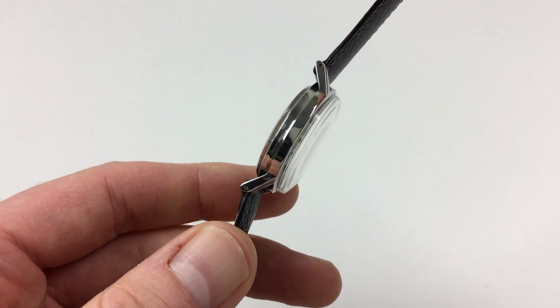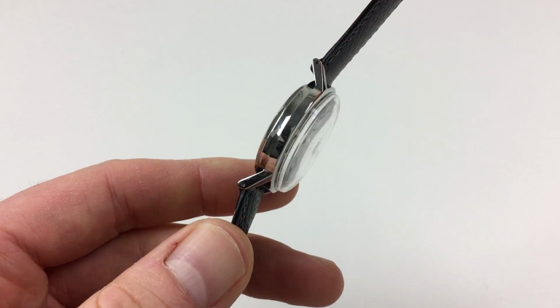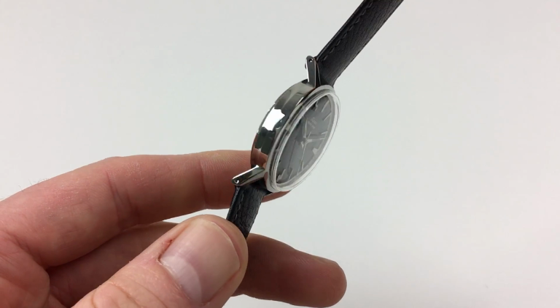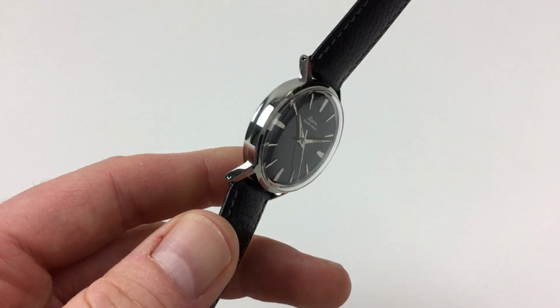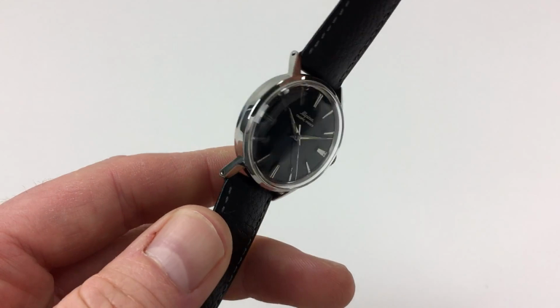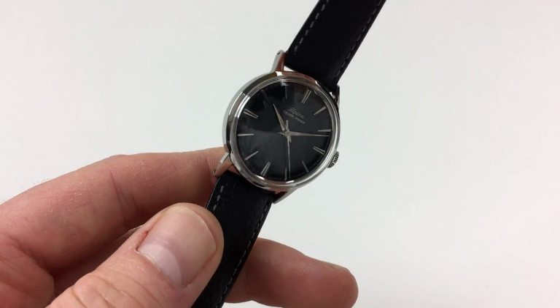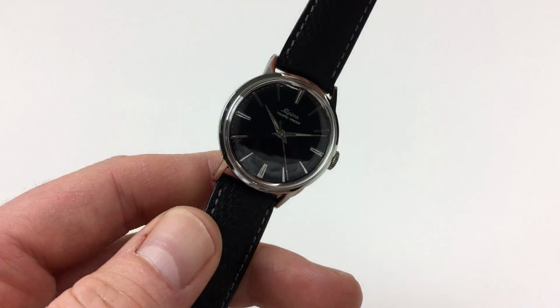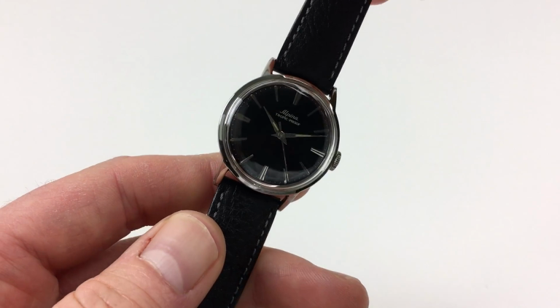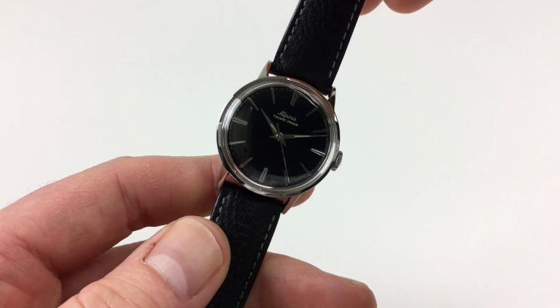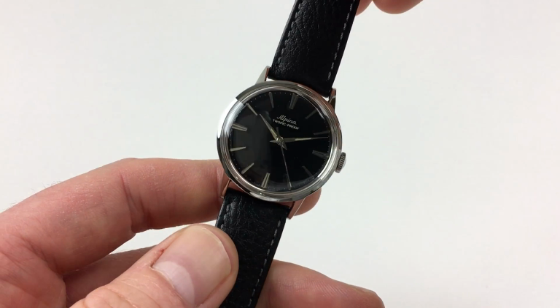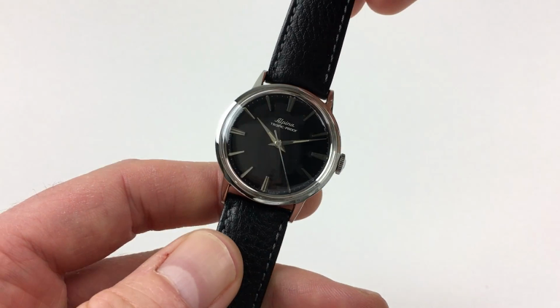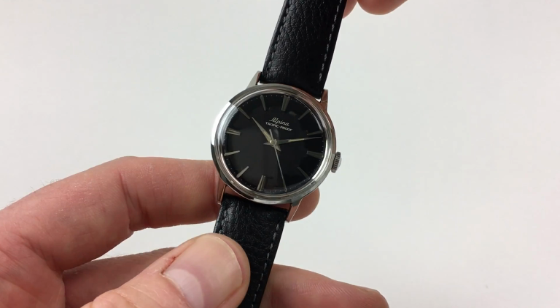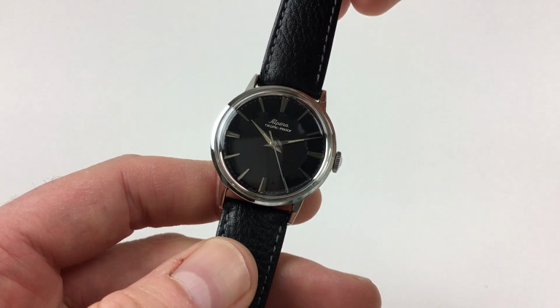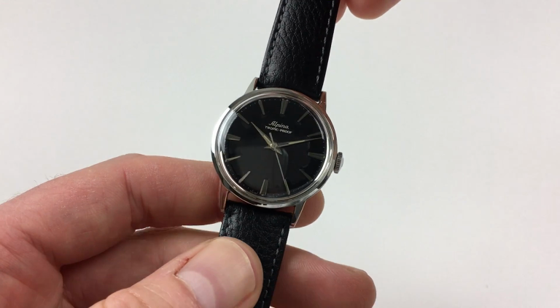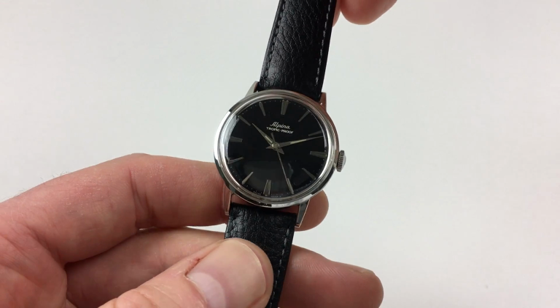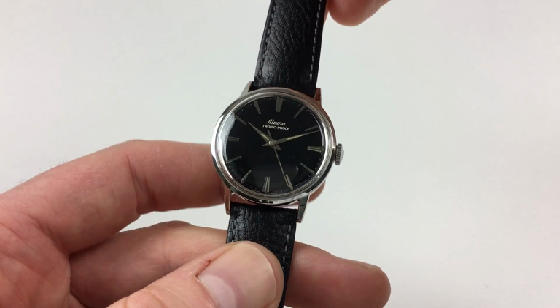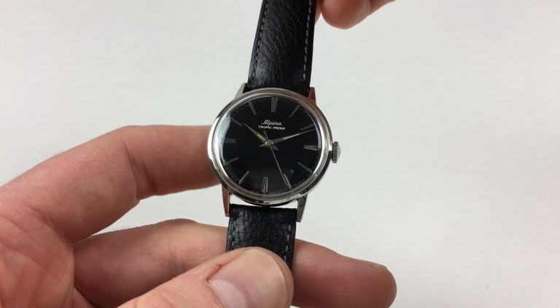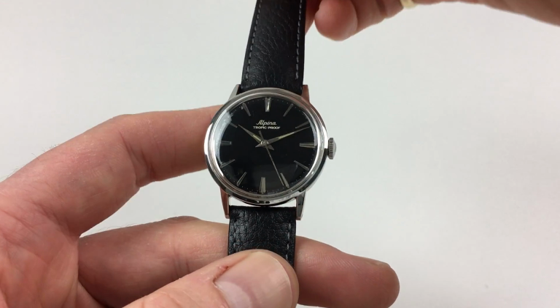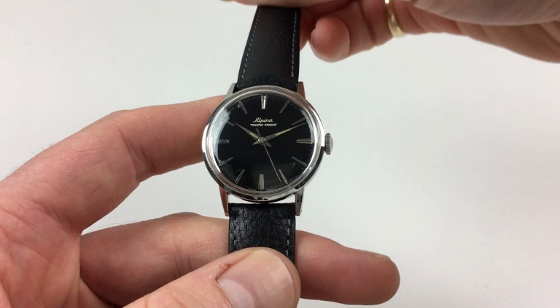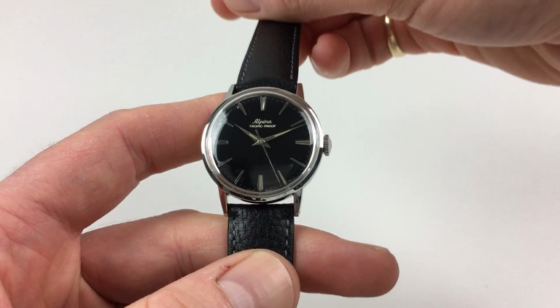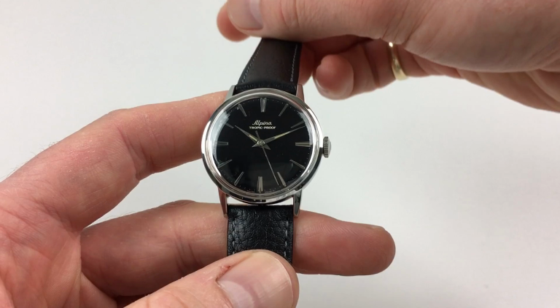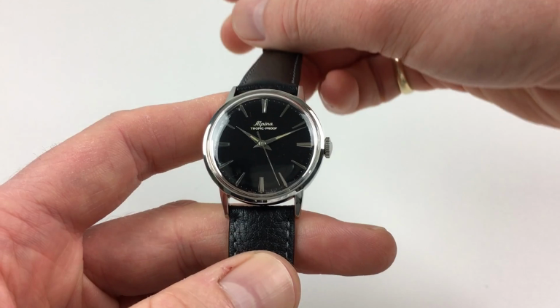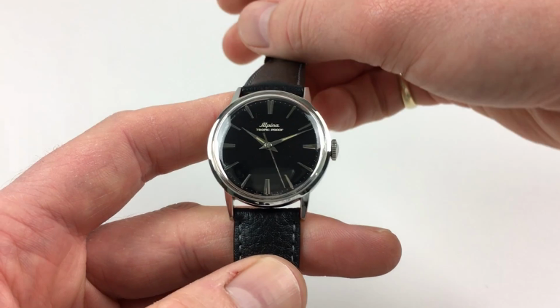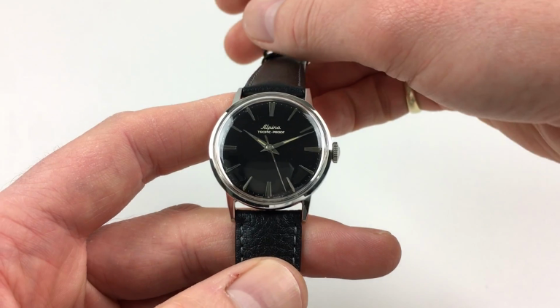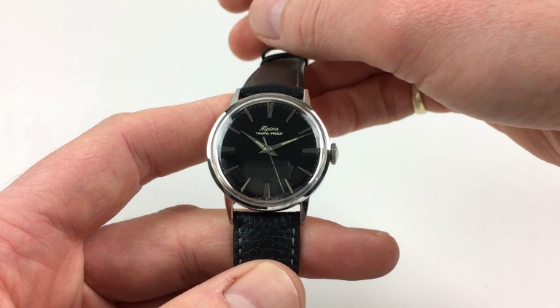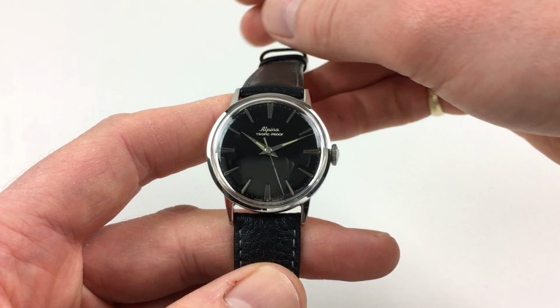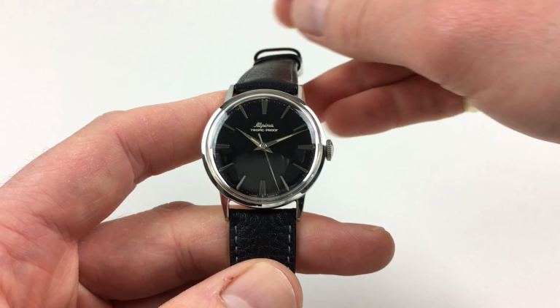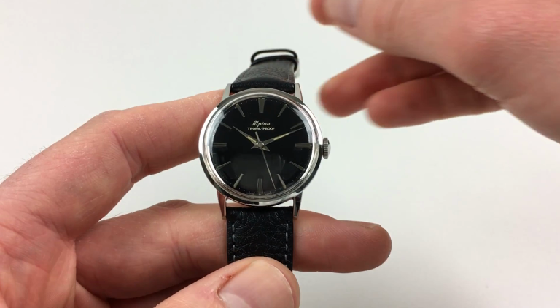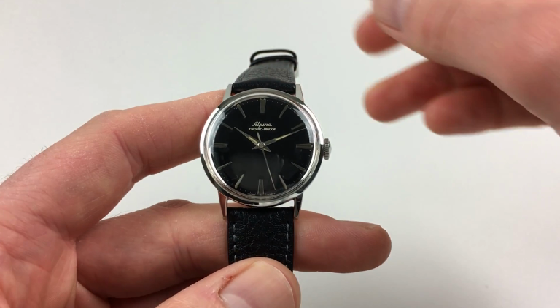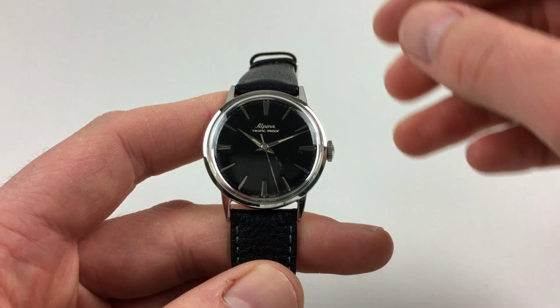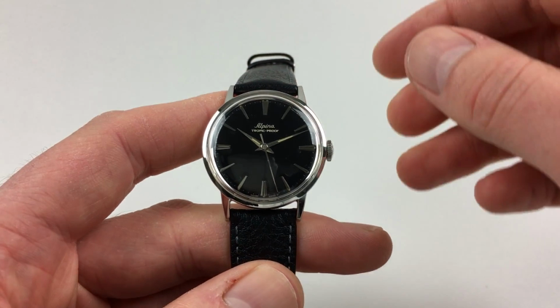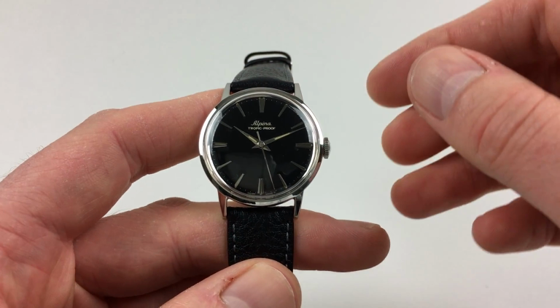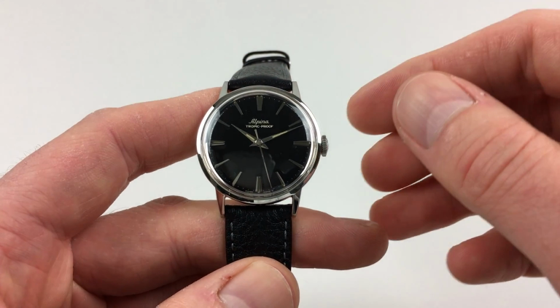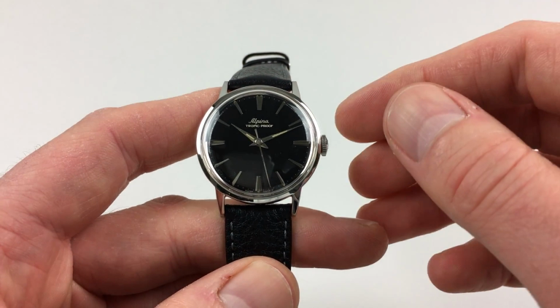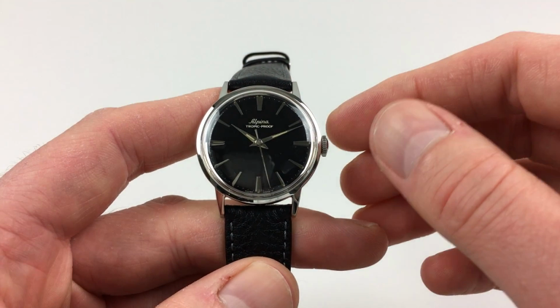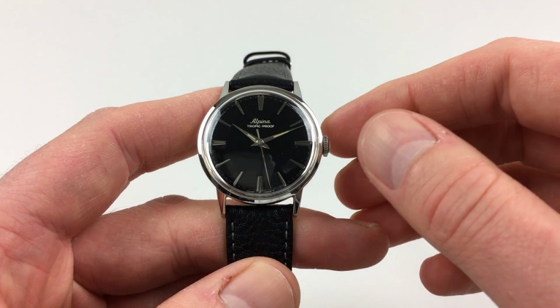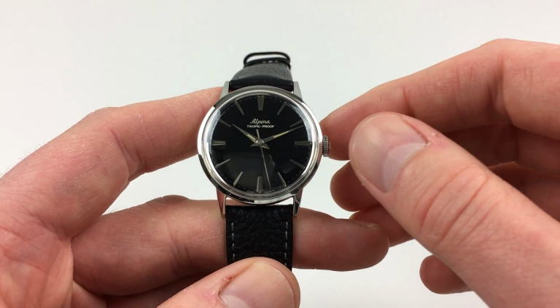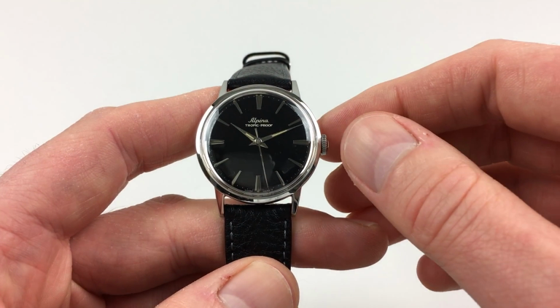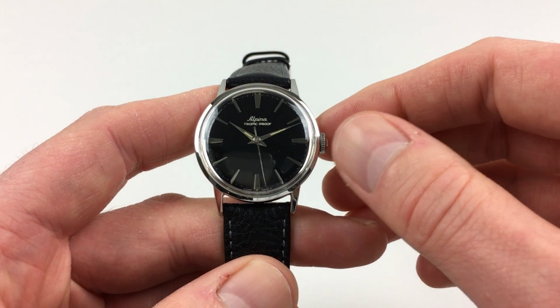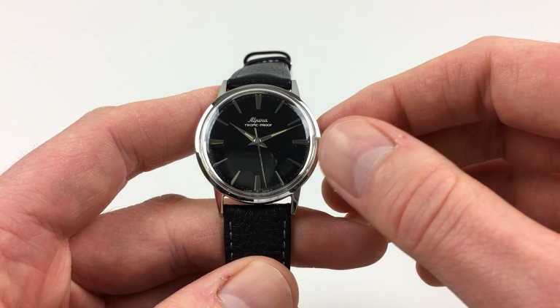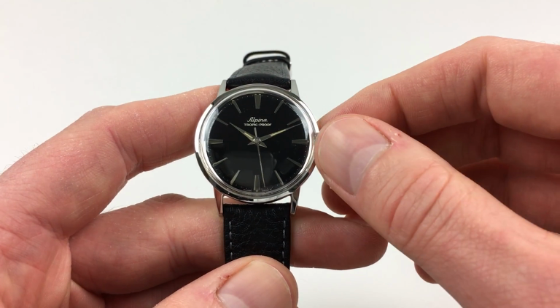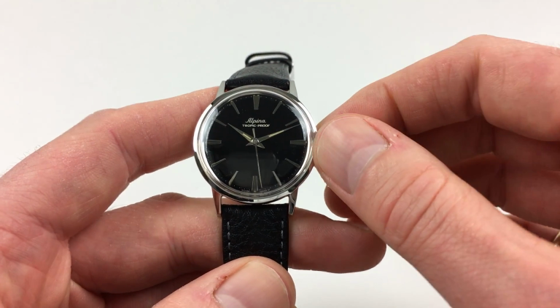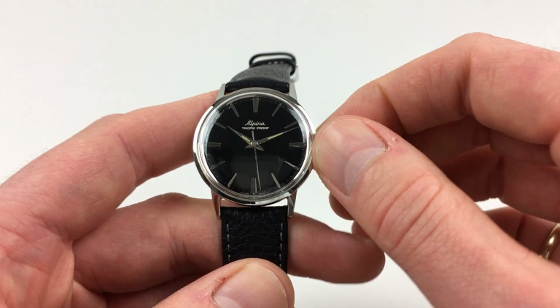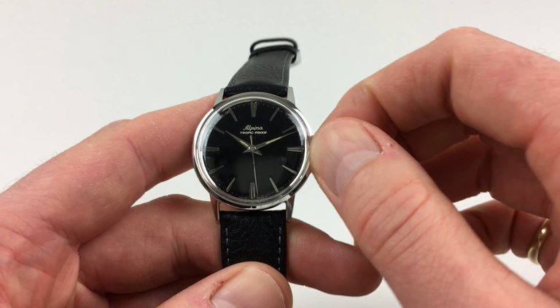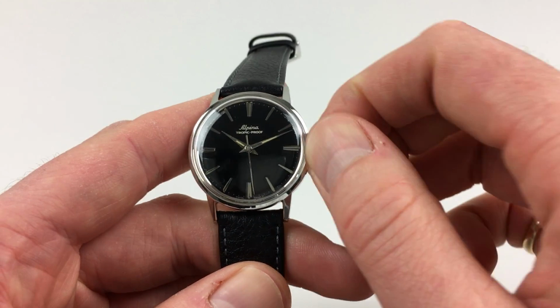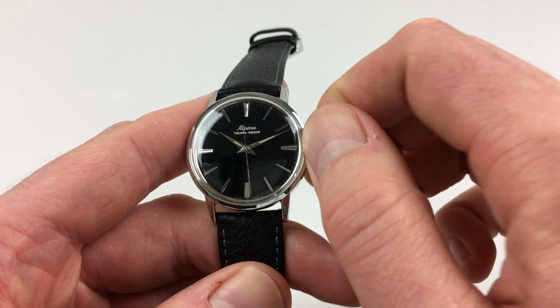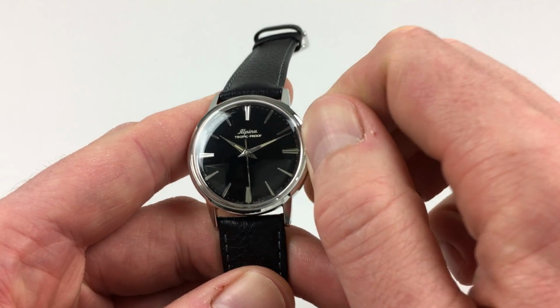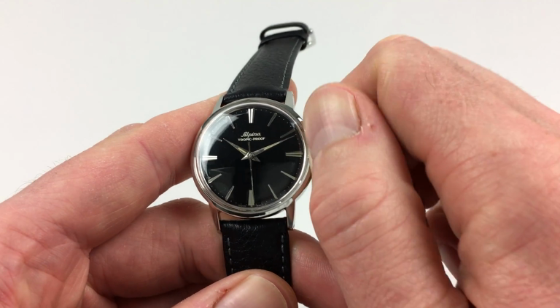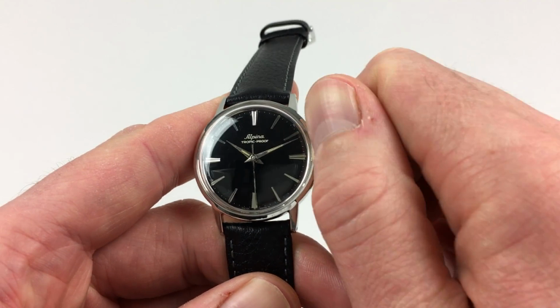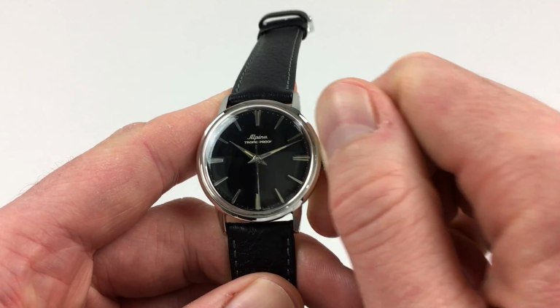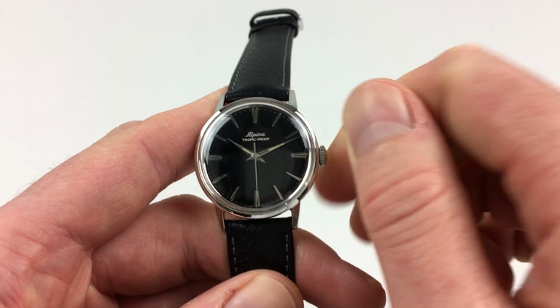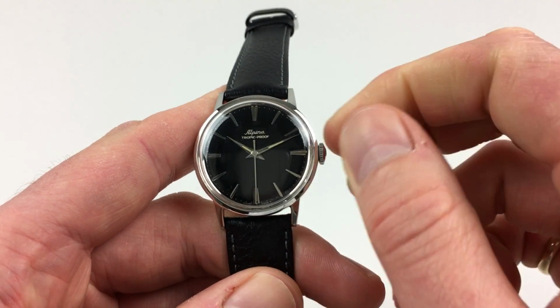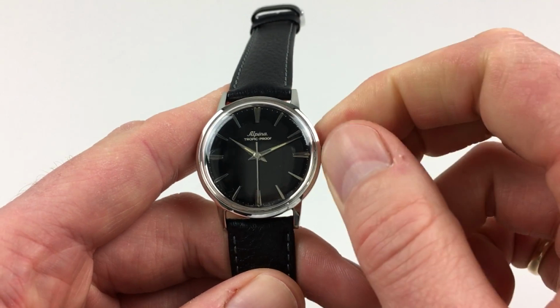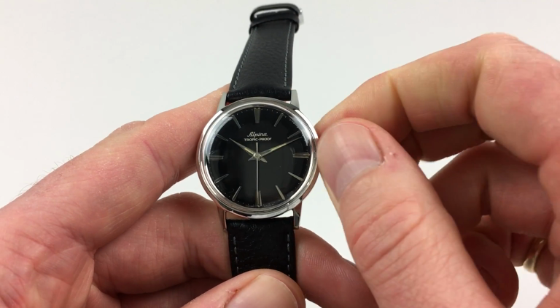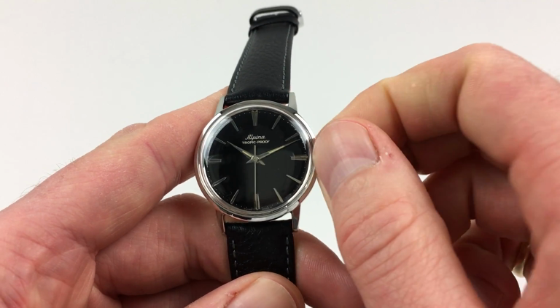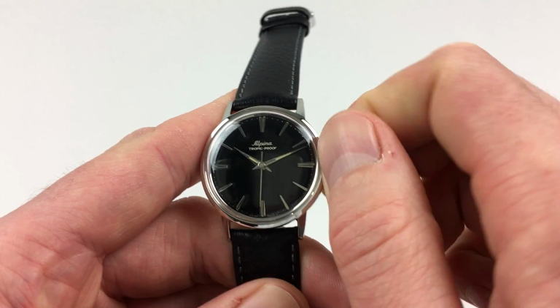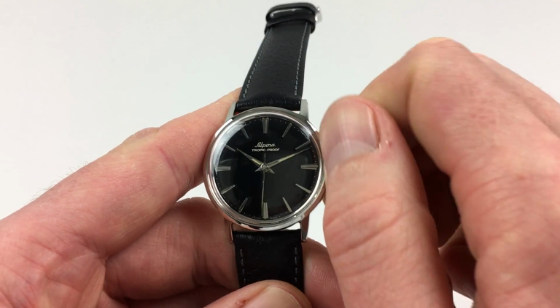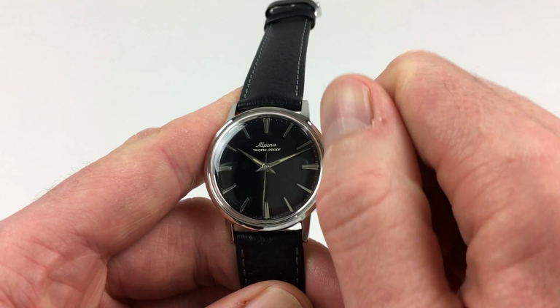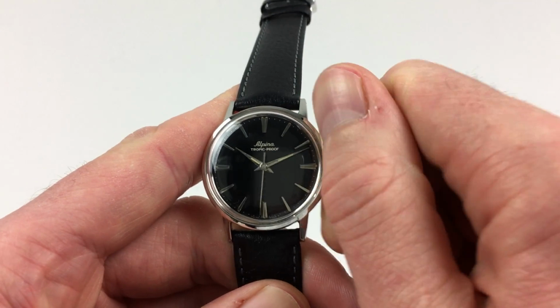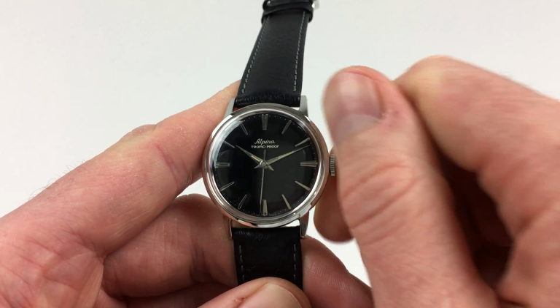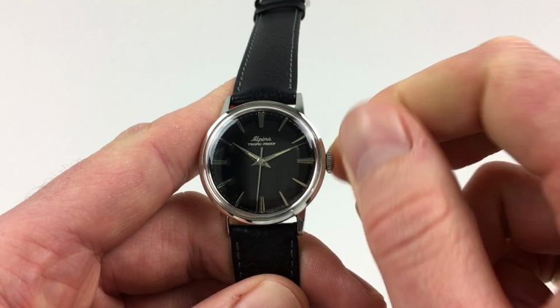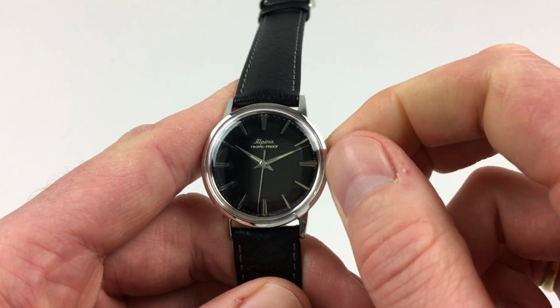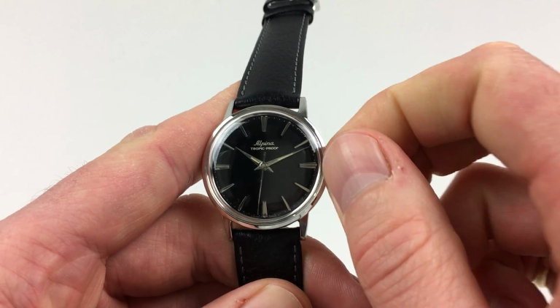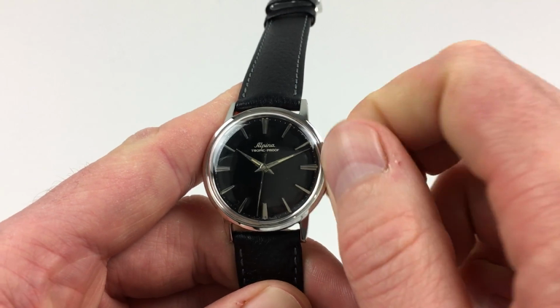It's a manually wound watch, so it requires winding when being worn. In order to achieve this, you need to turn the crown away from you until the spring feels tight.